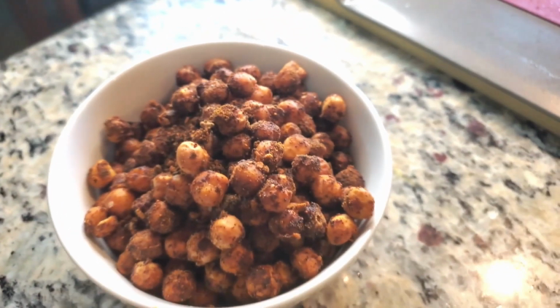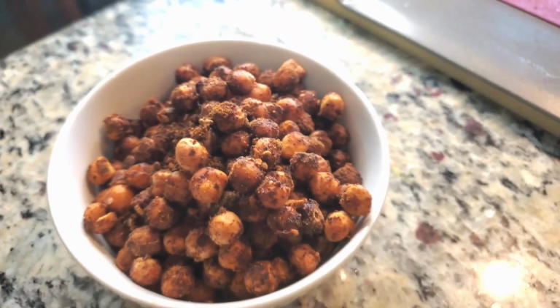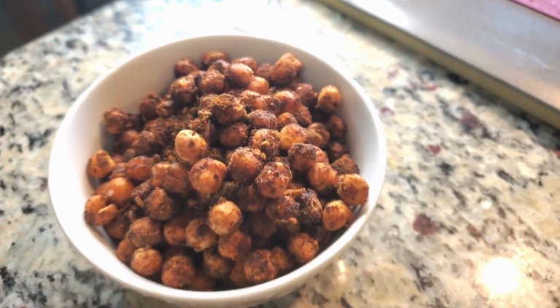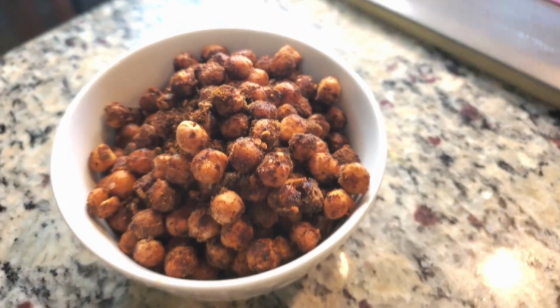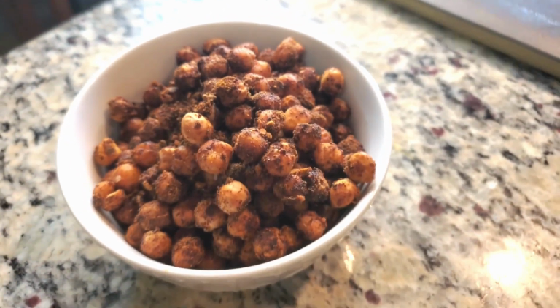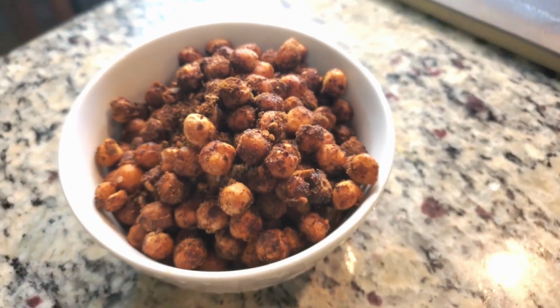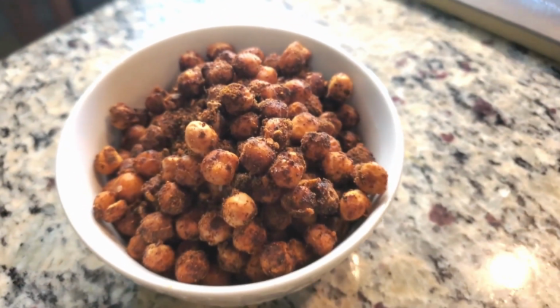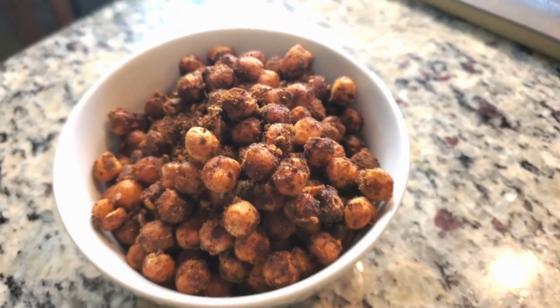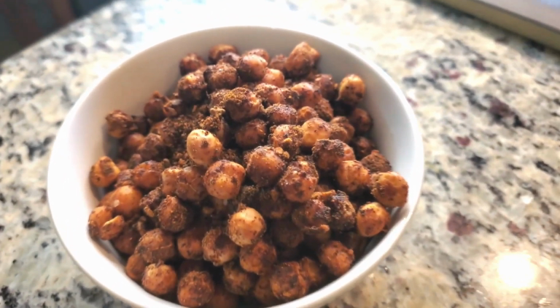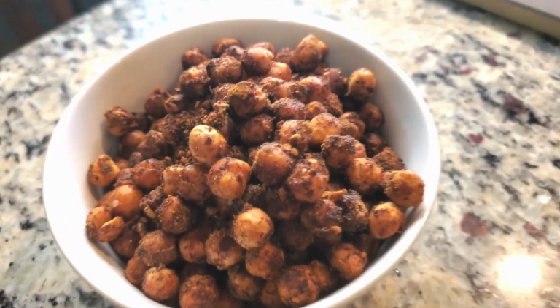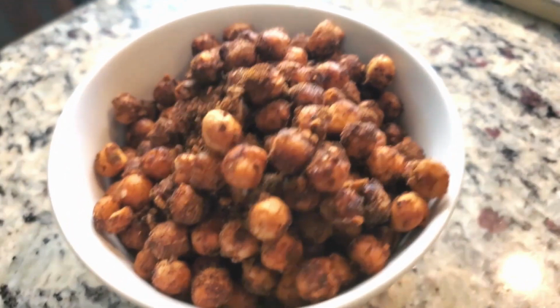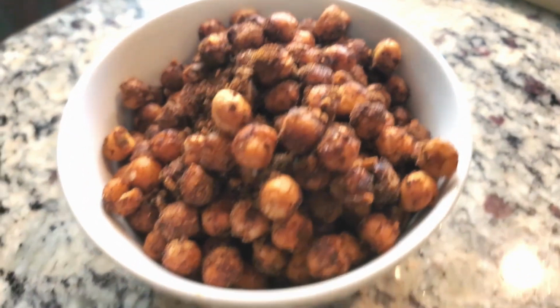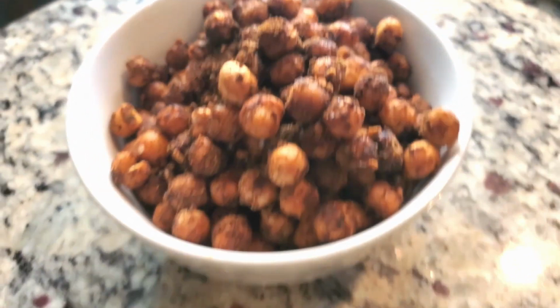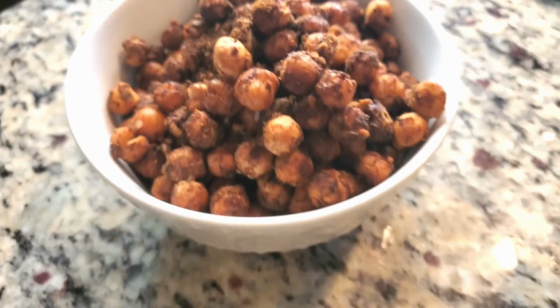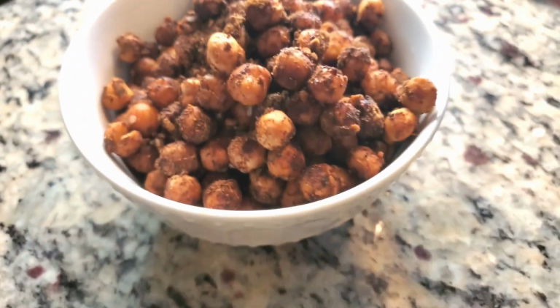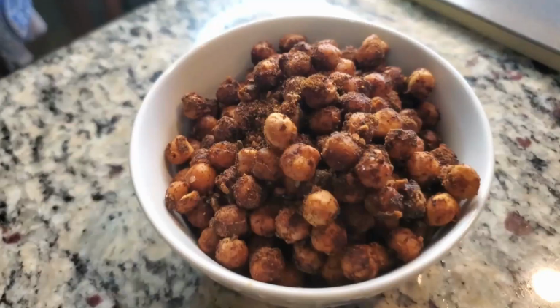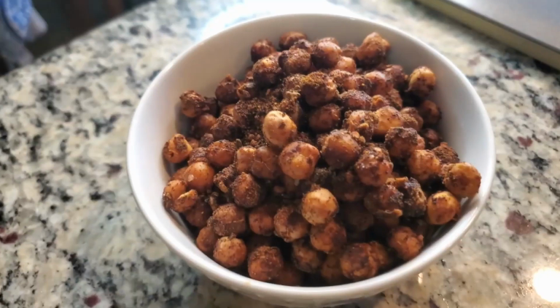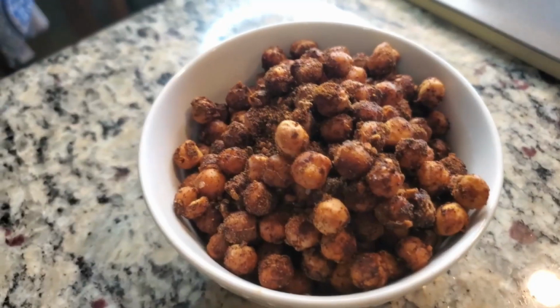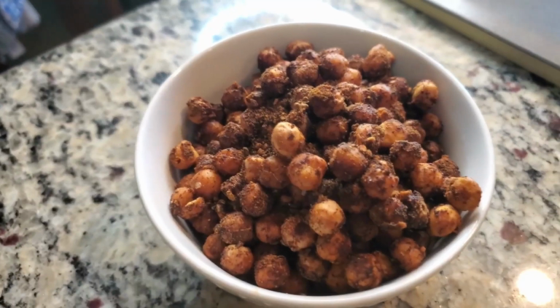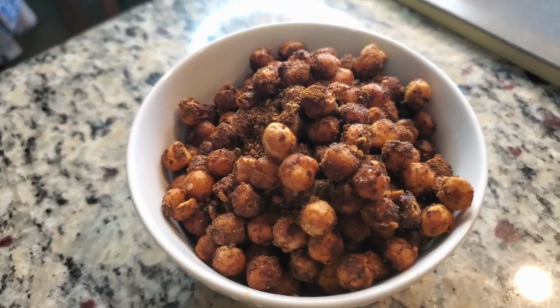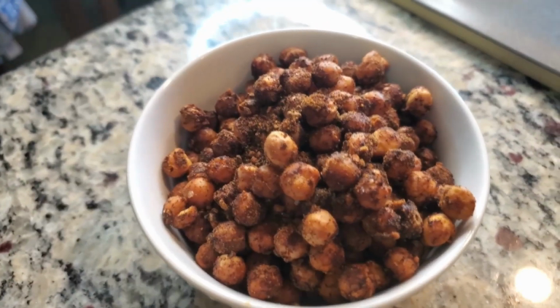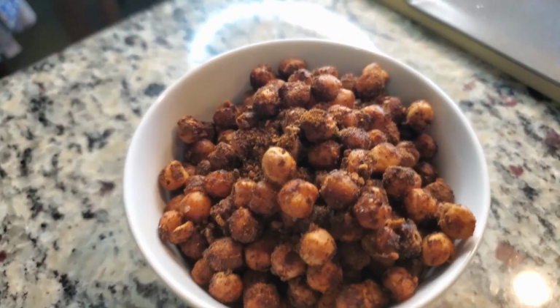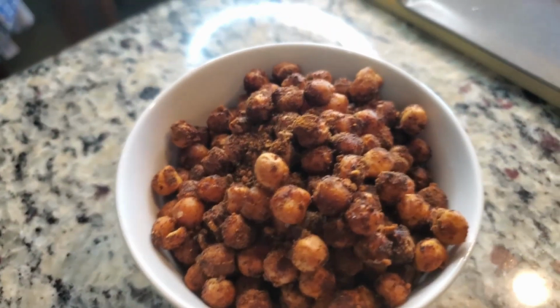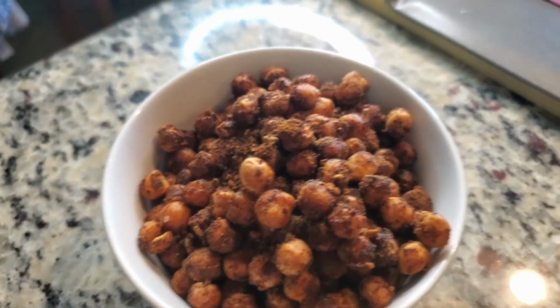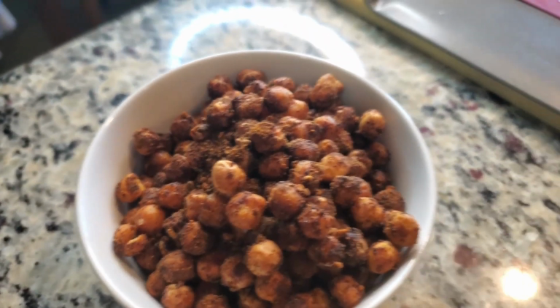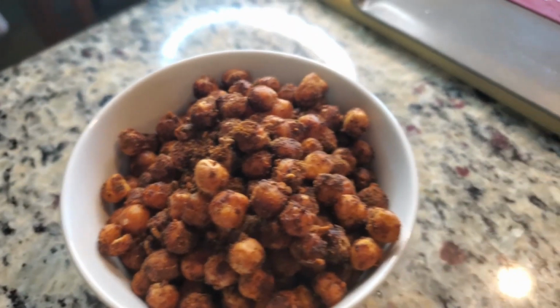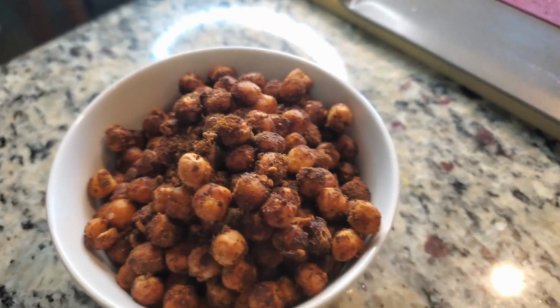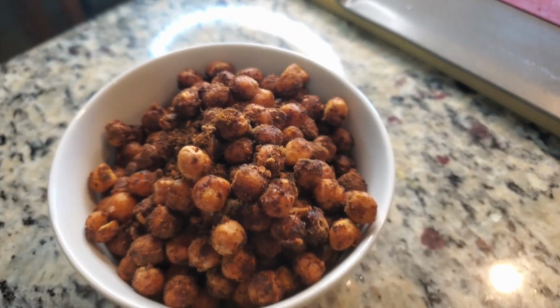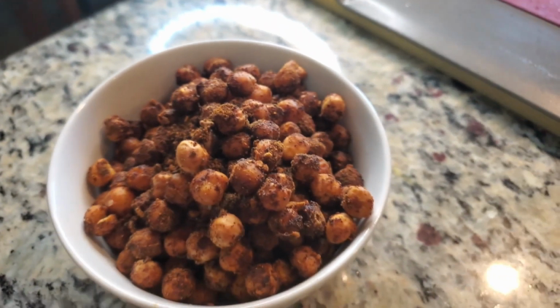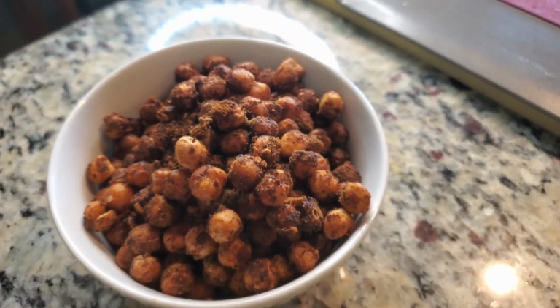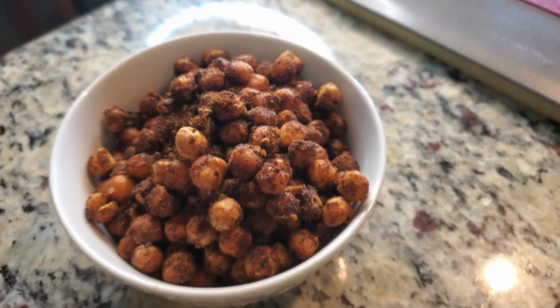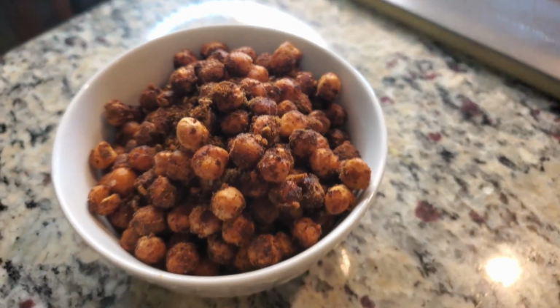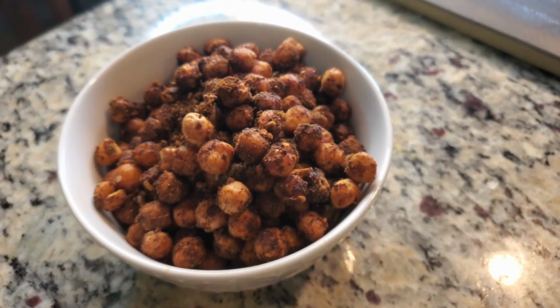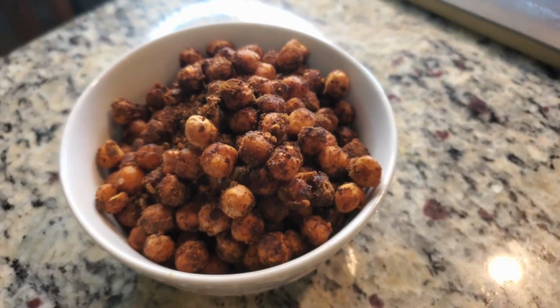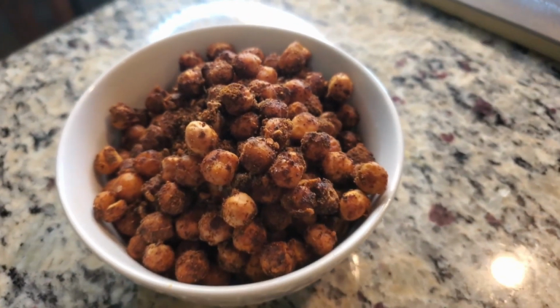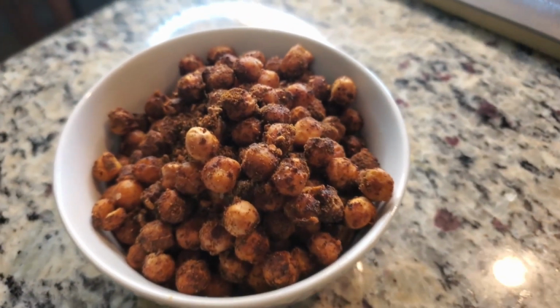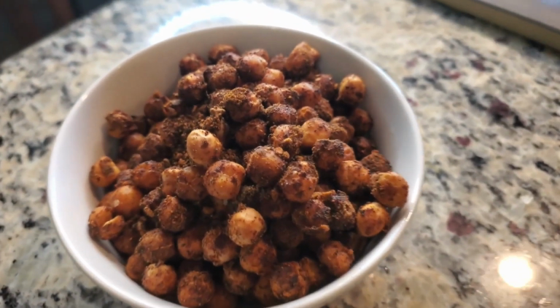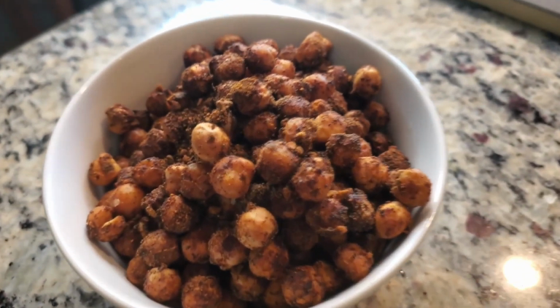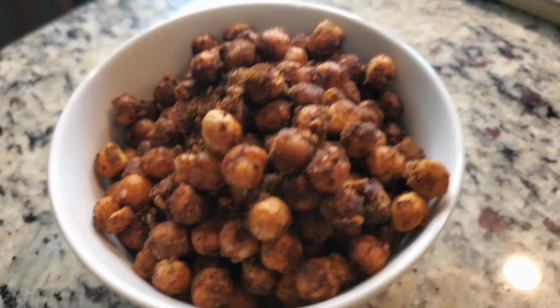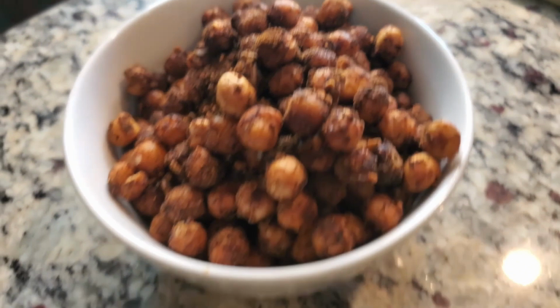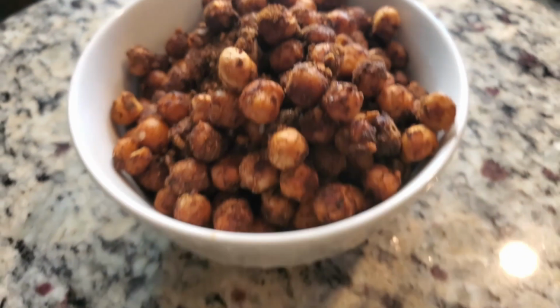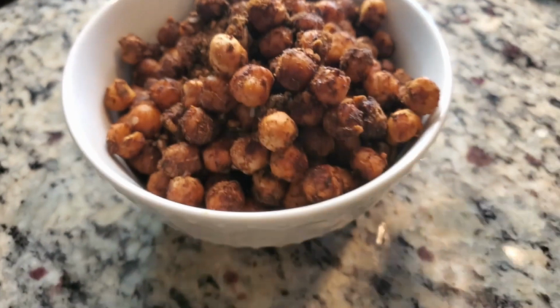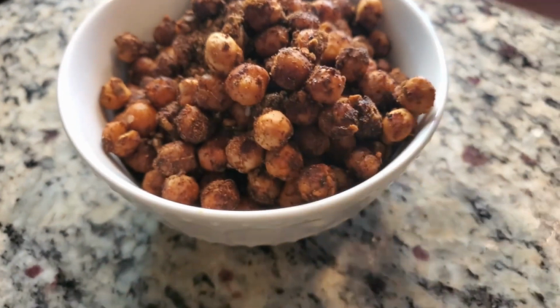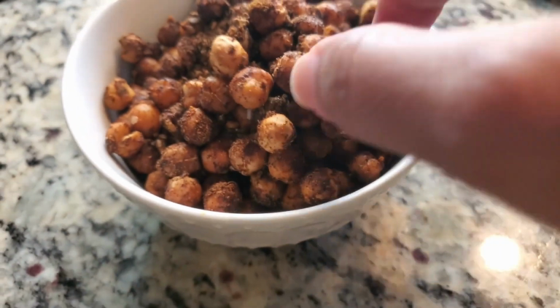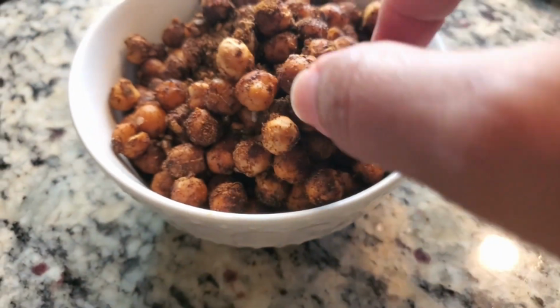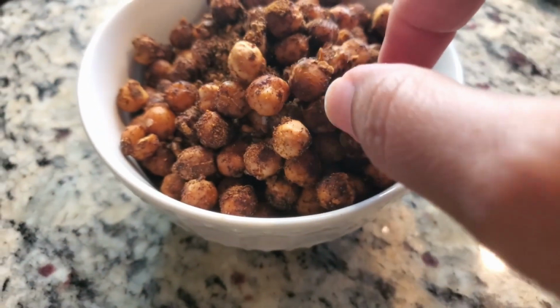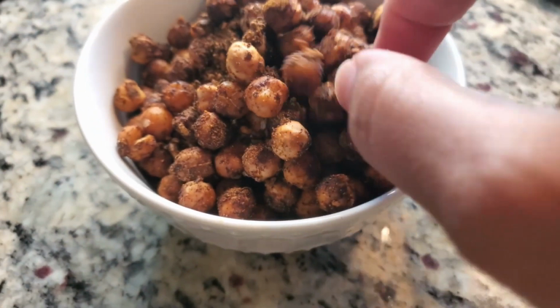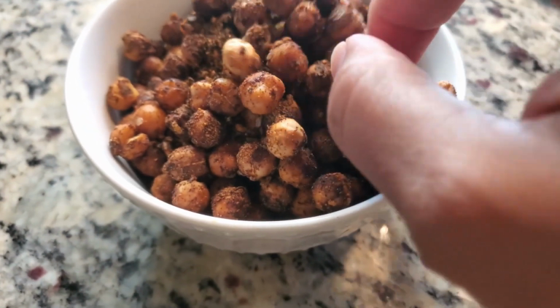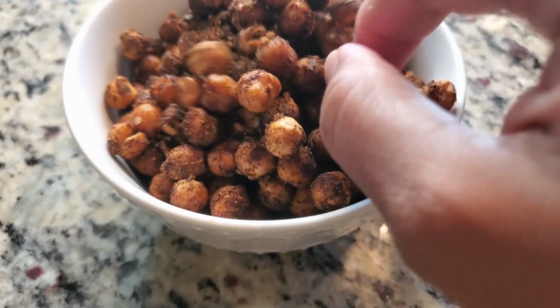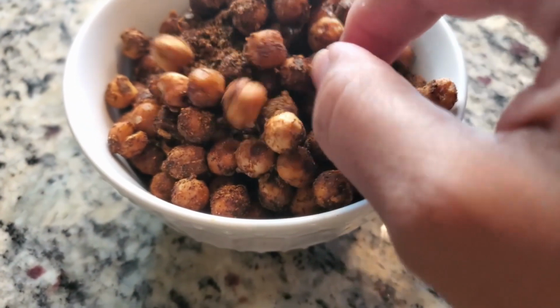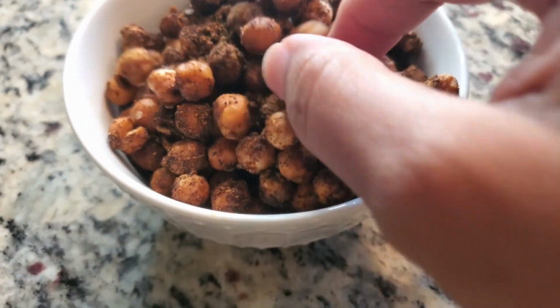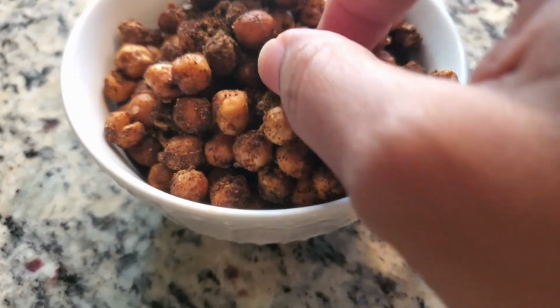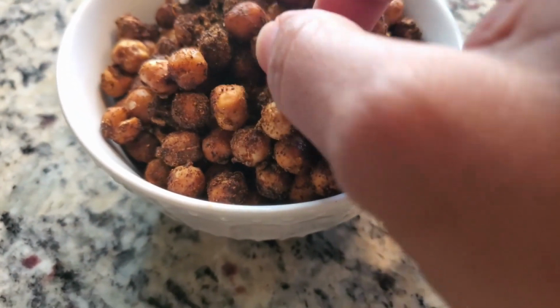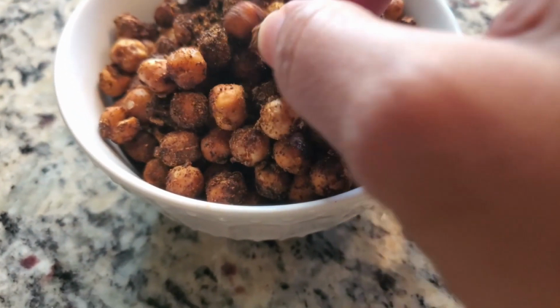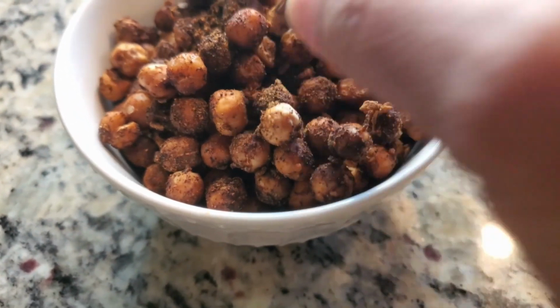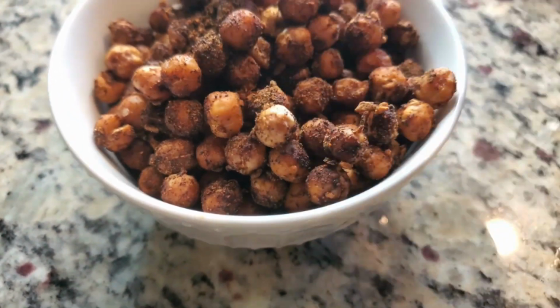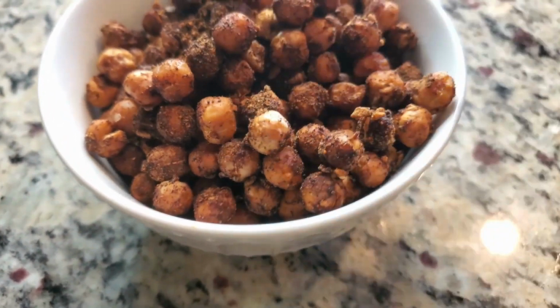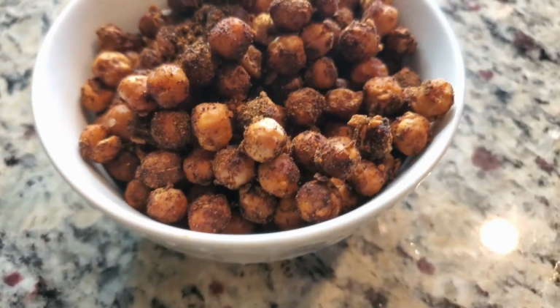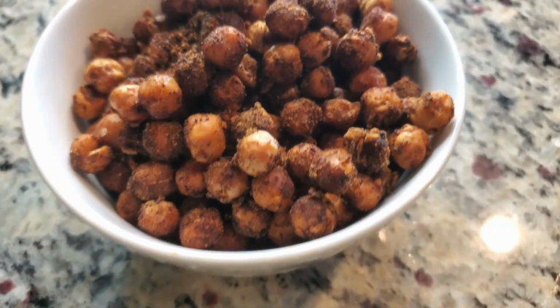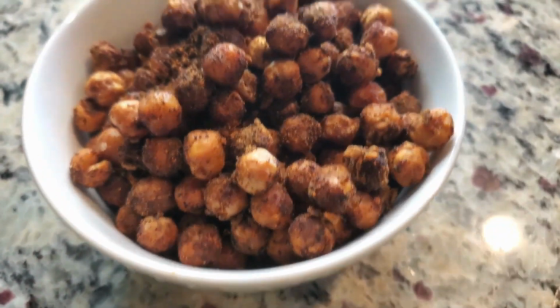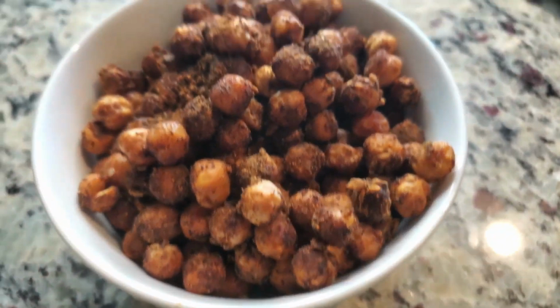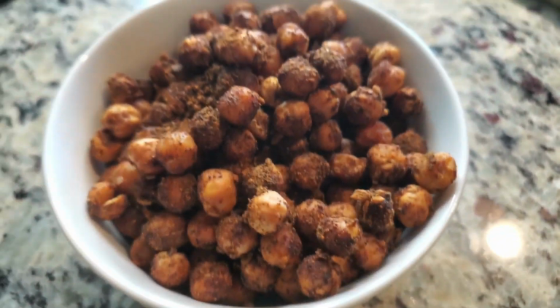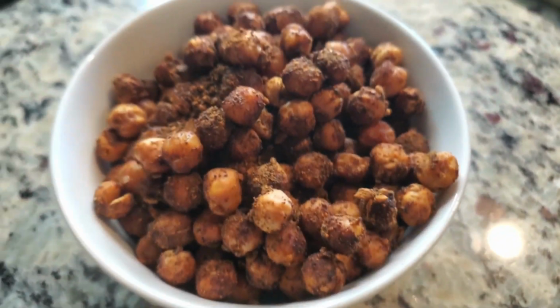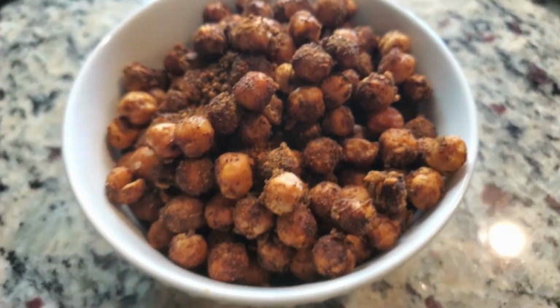Hello, welcome to the recipe roasted chickpeas snack.